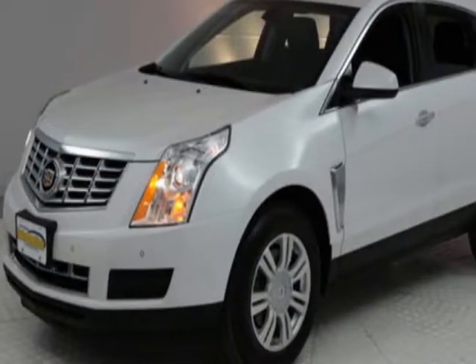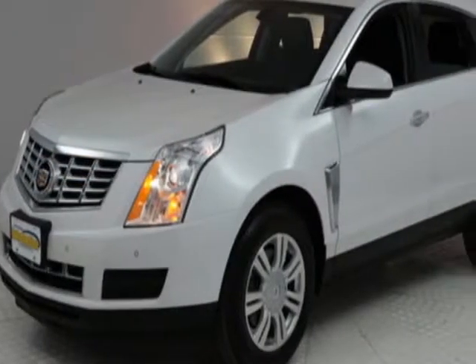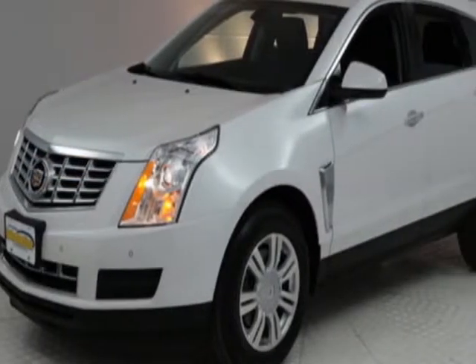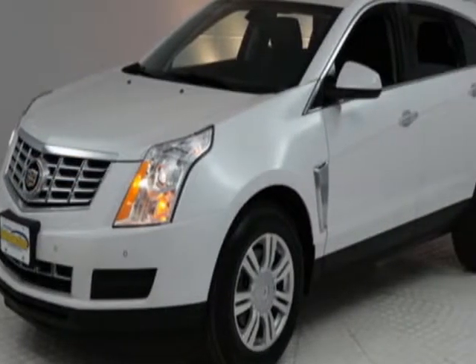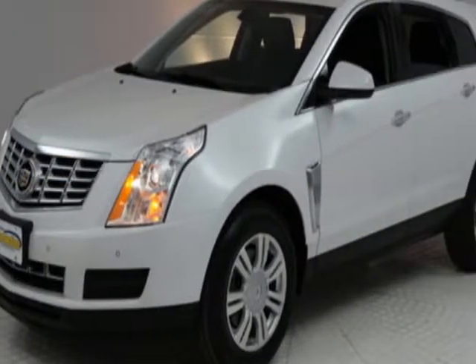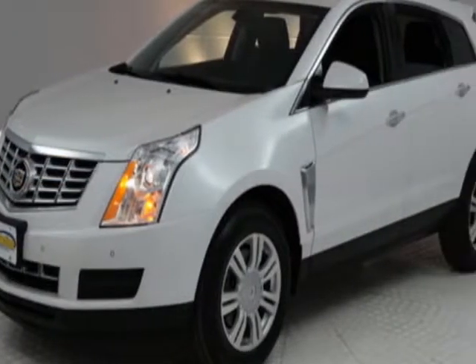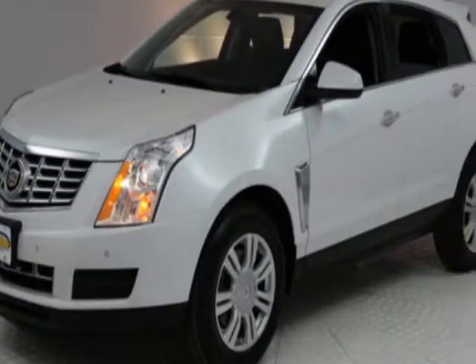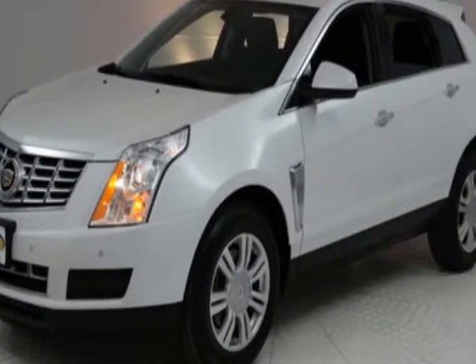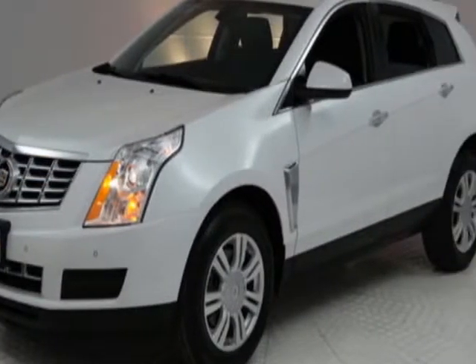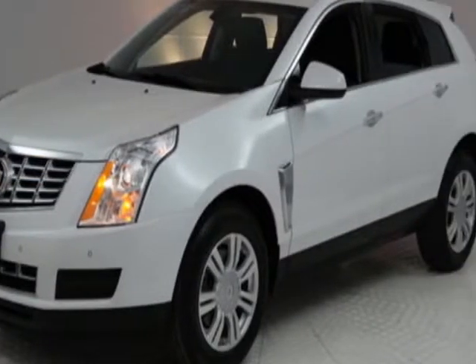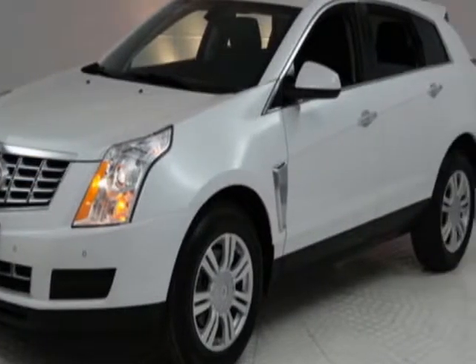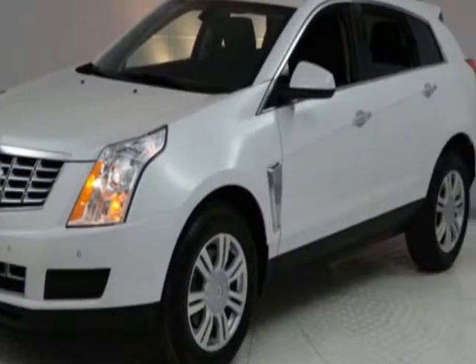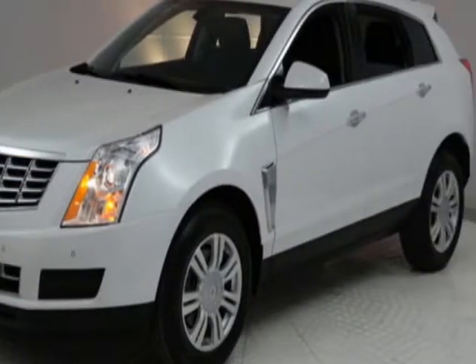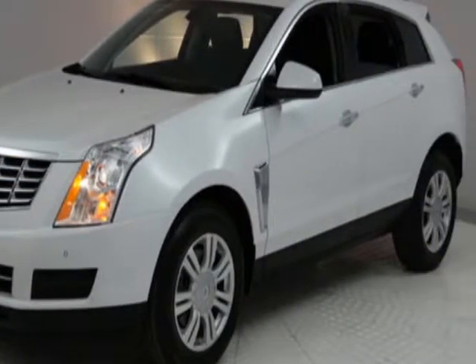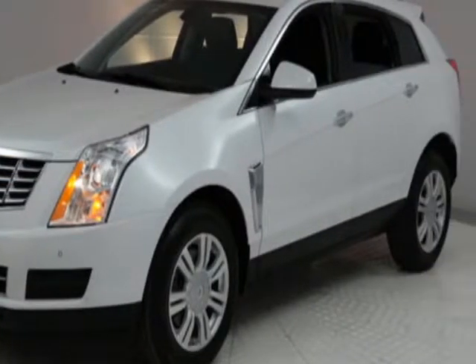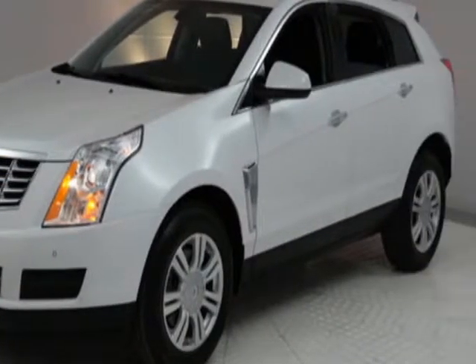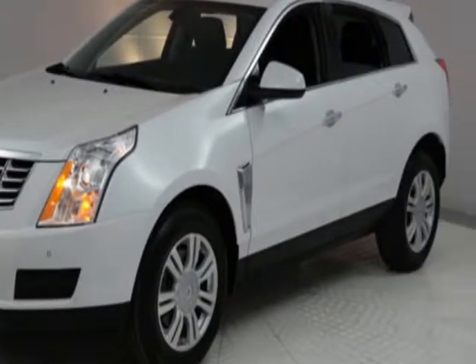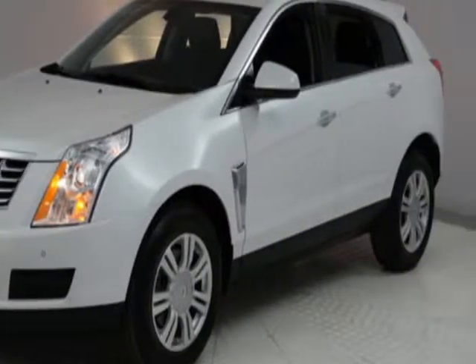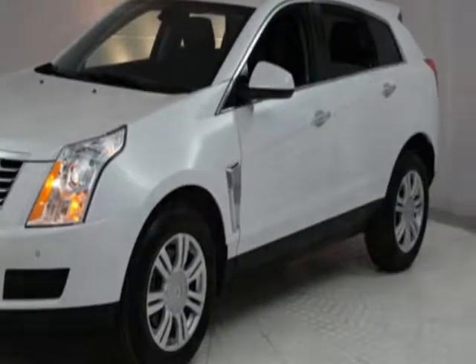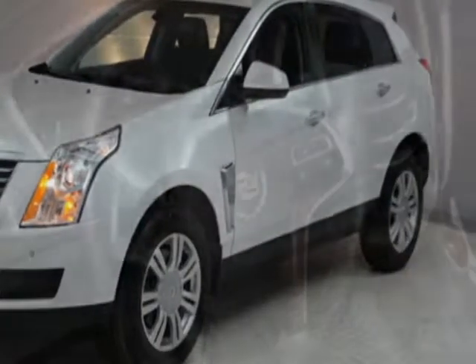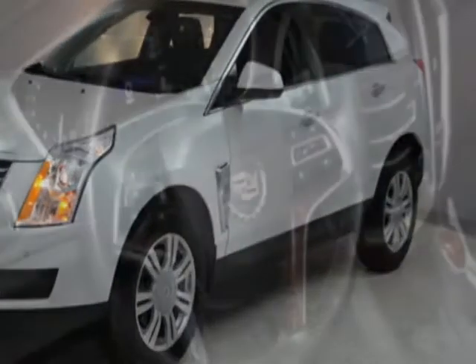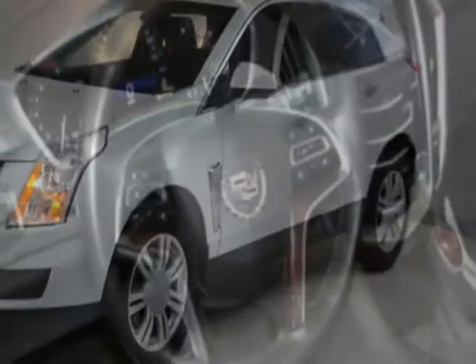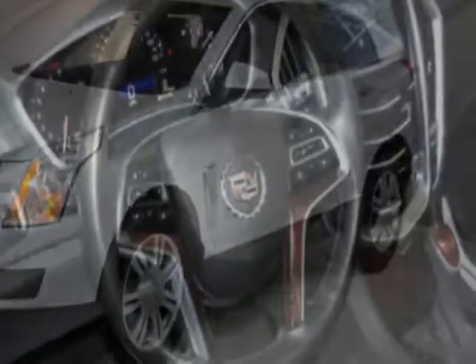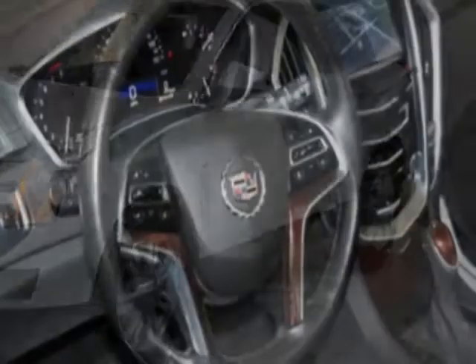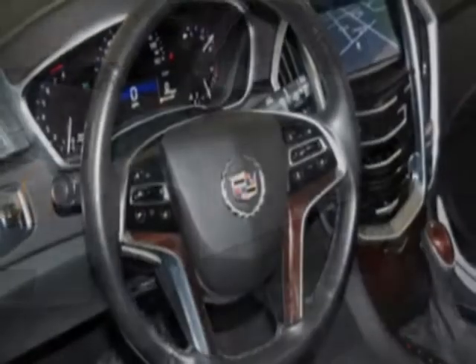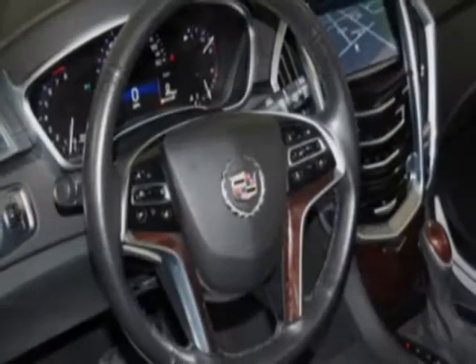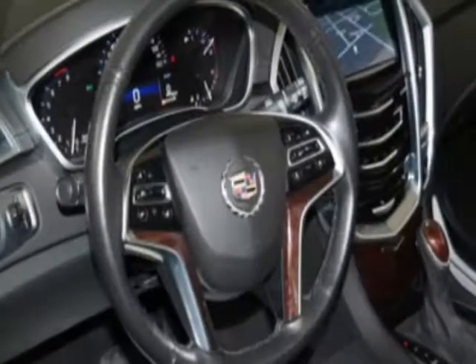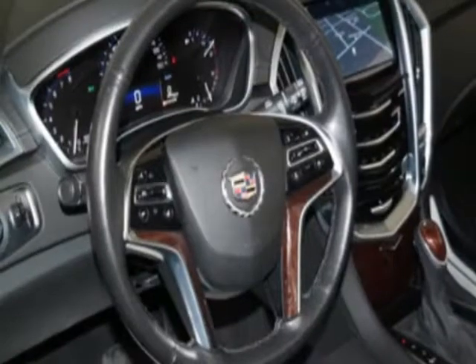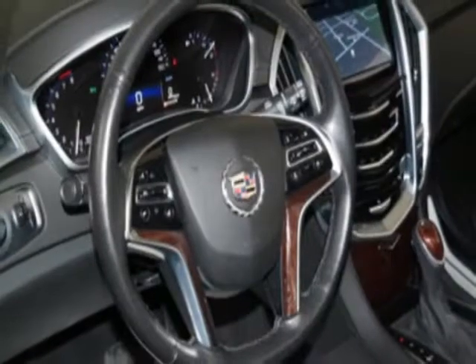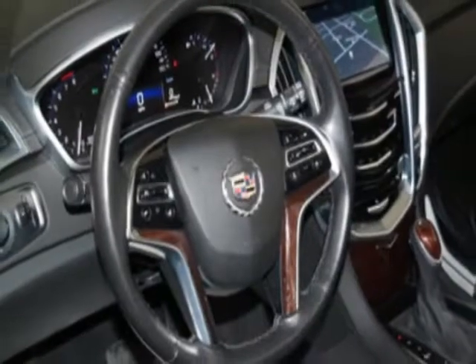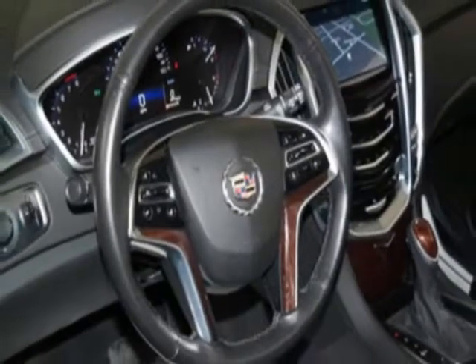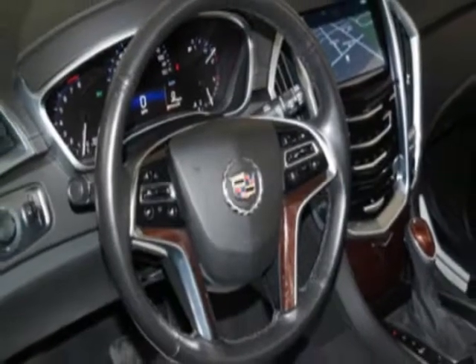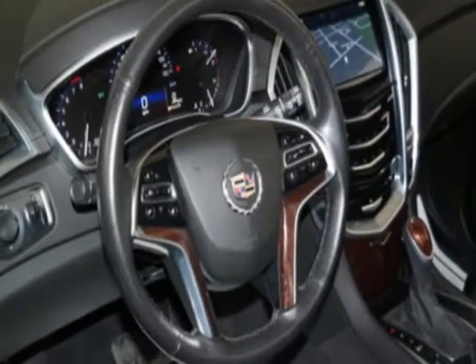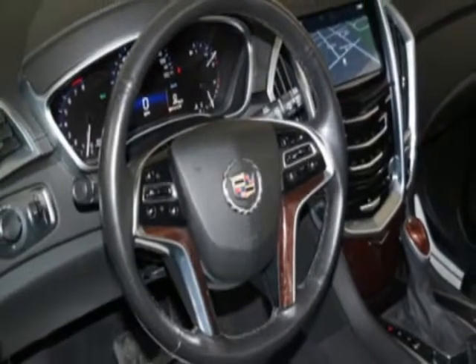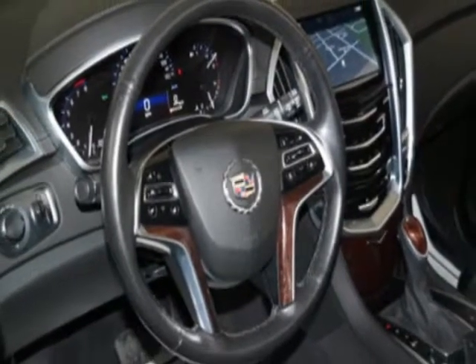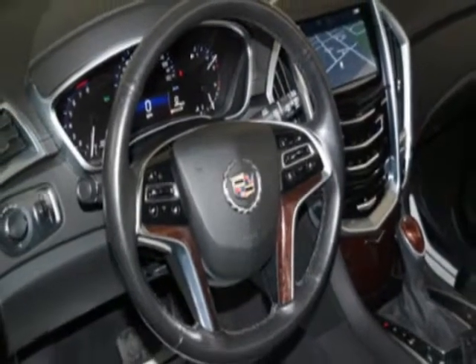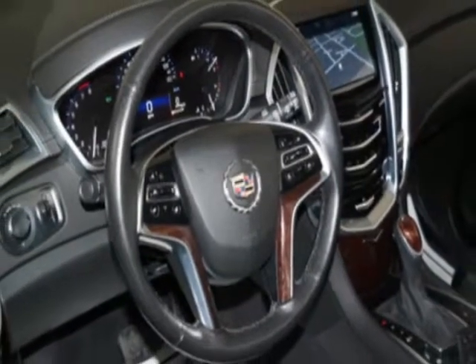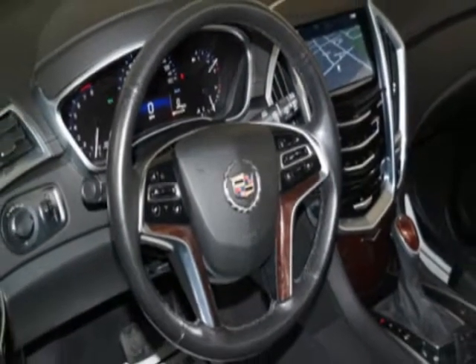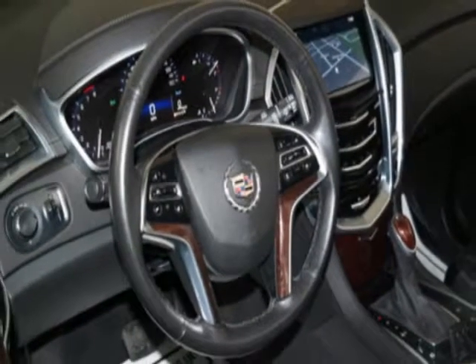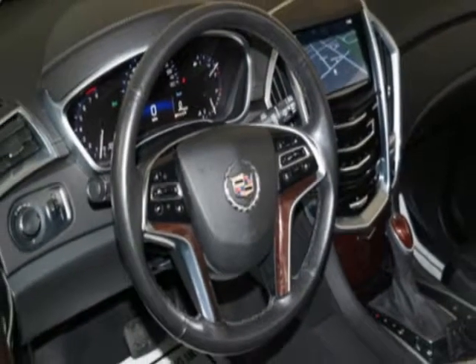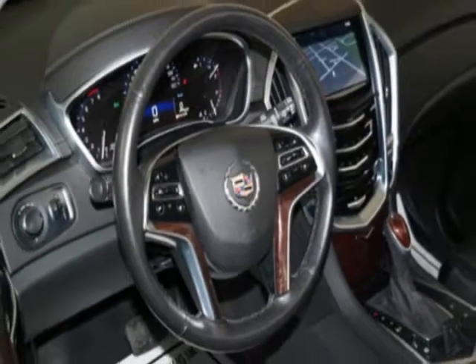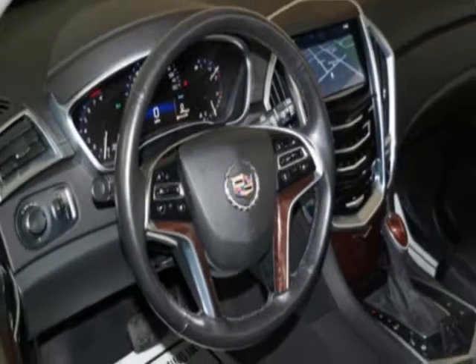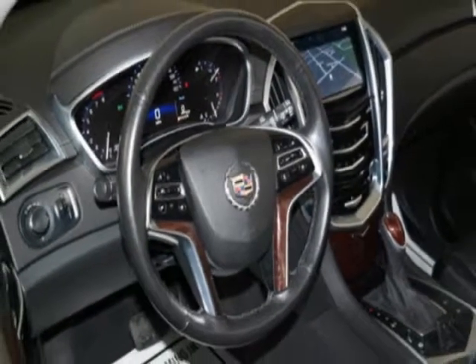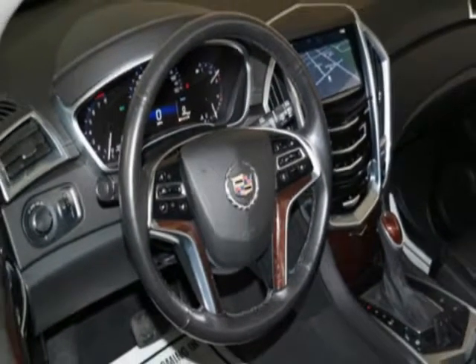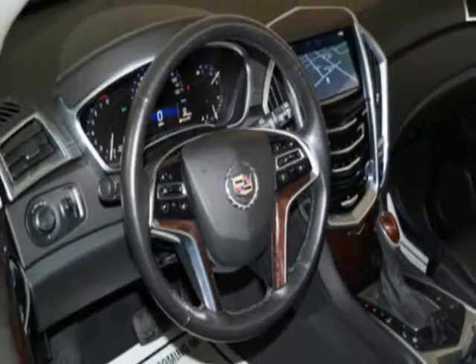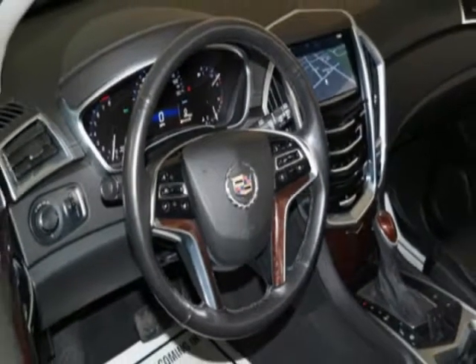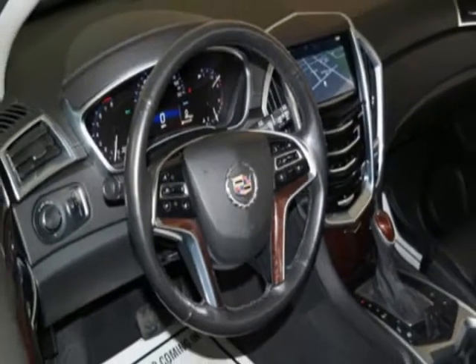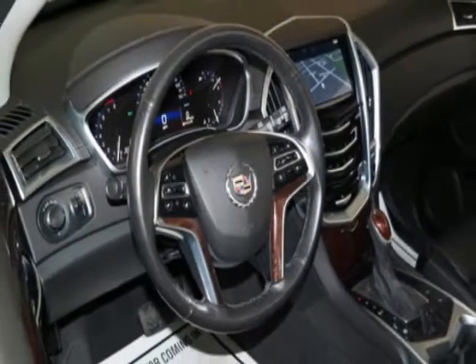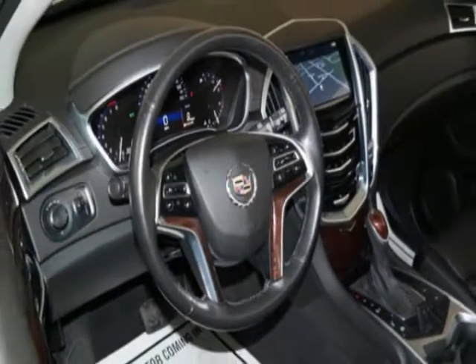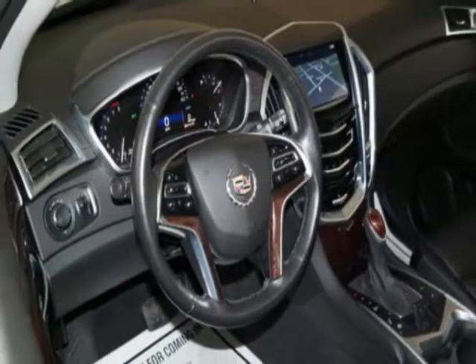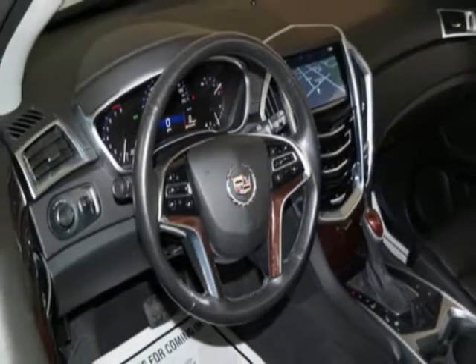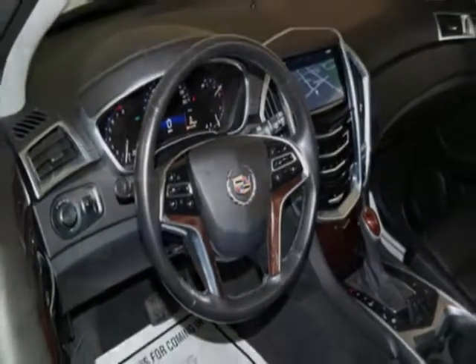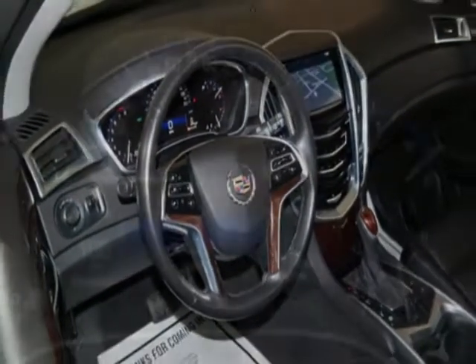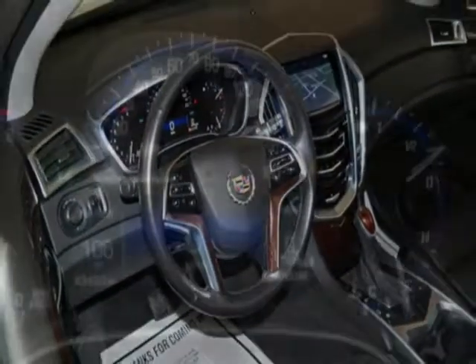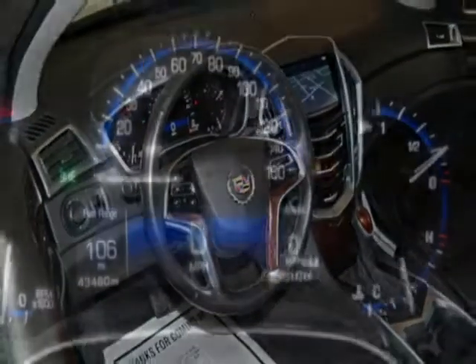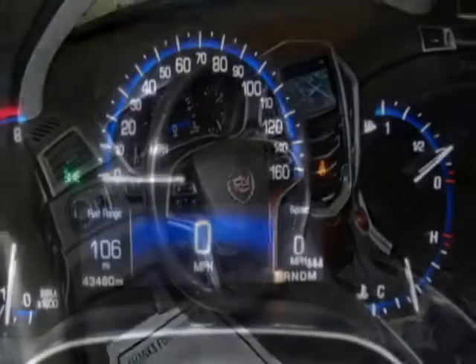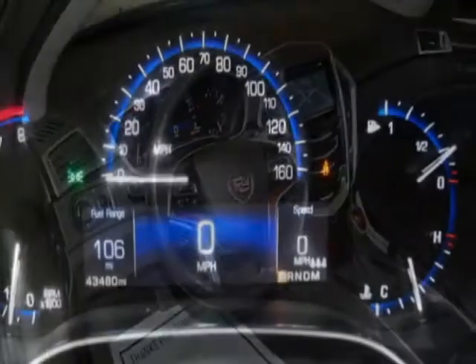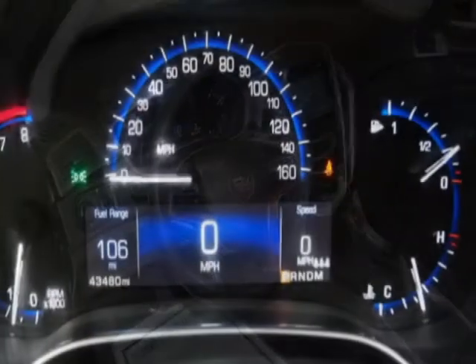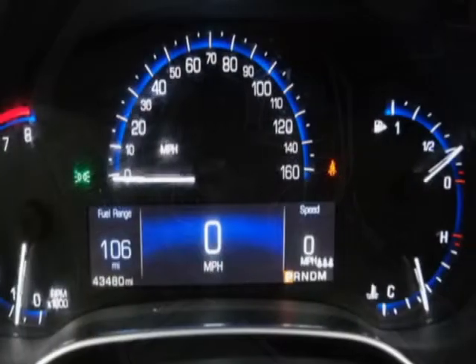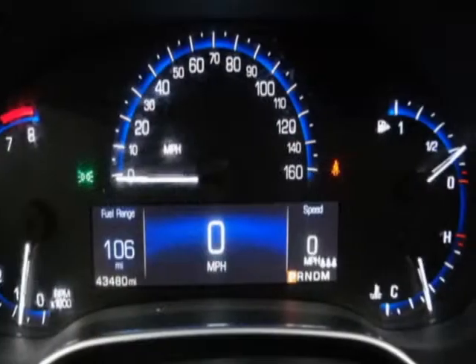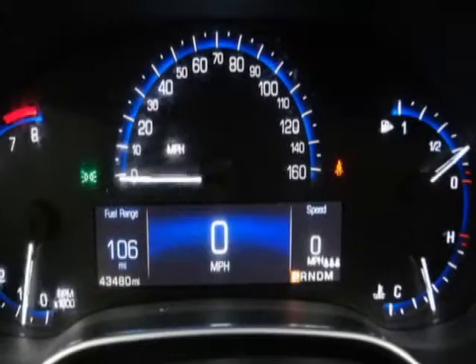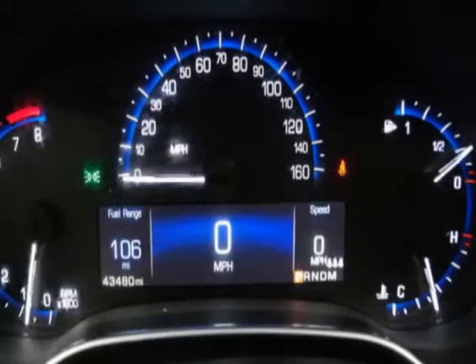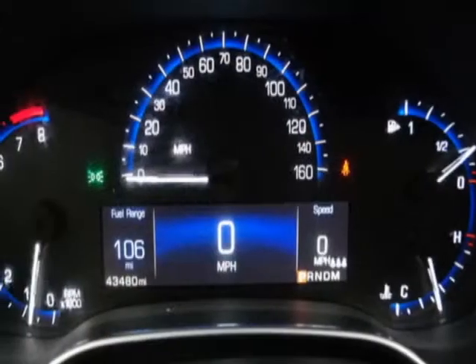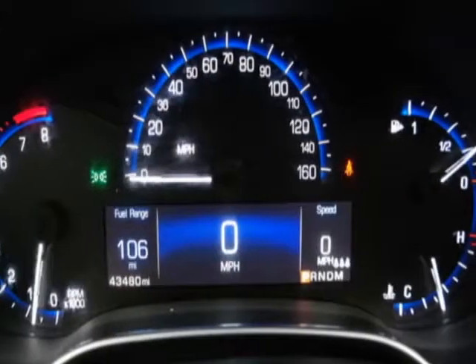Call 201-942-5292 or email our friendly sales staff today to schedule a test drive.